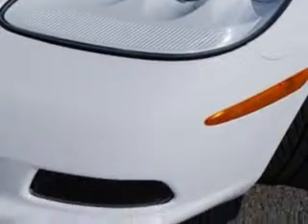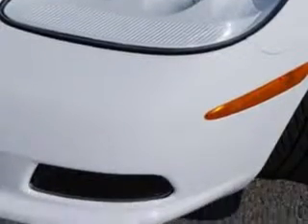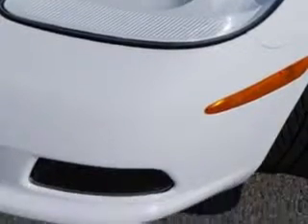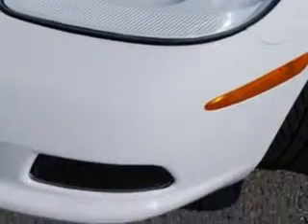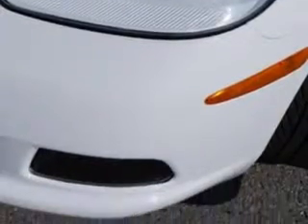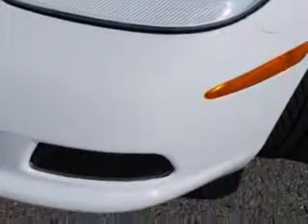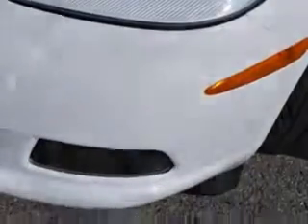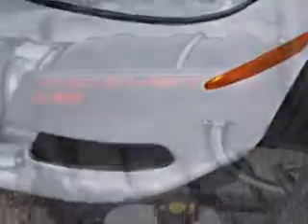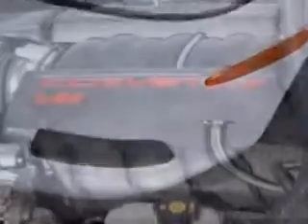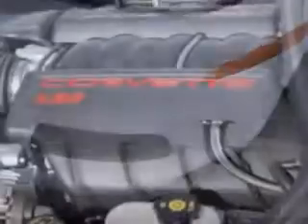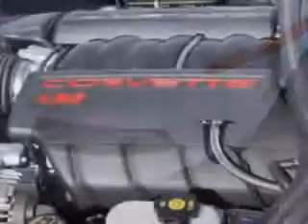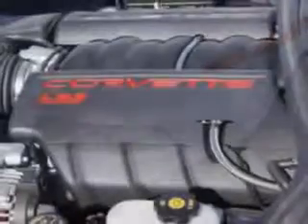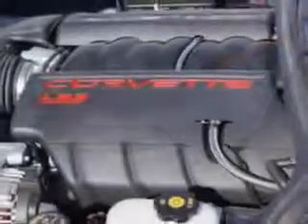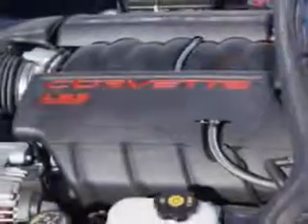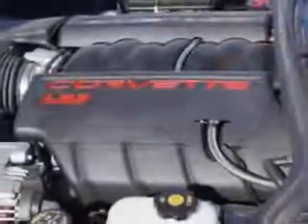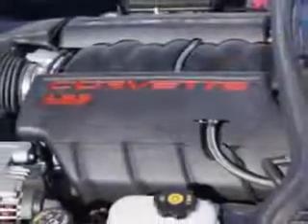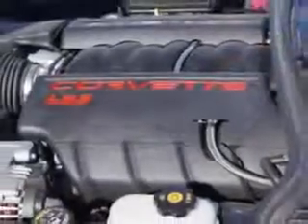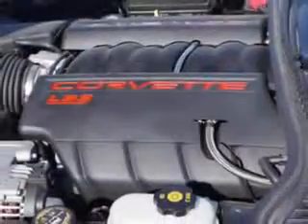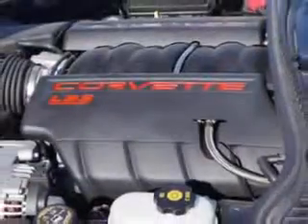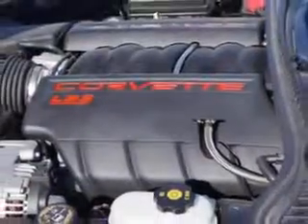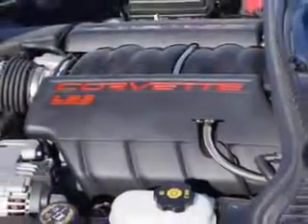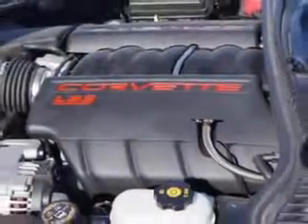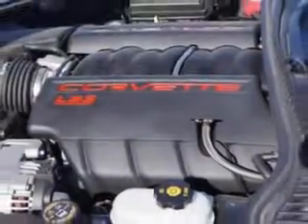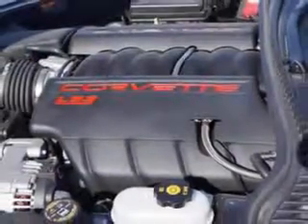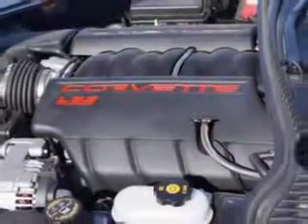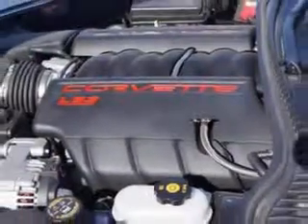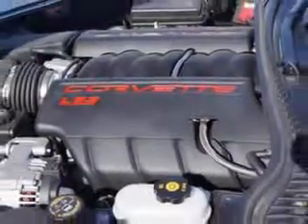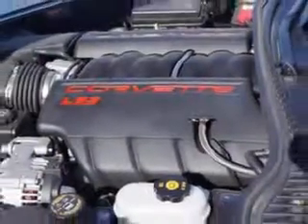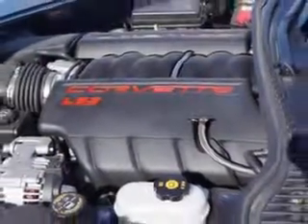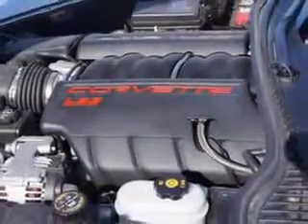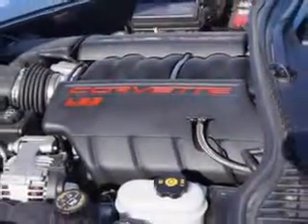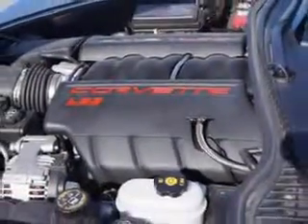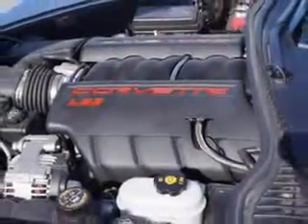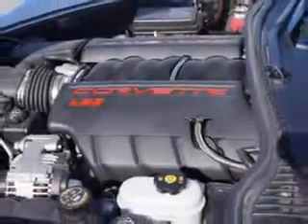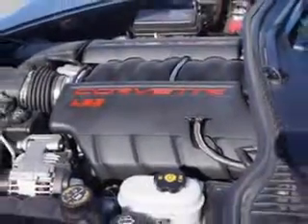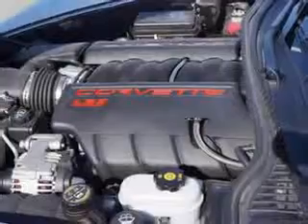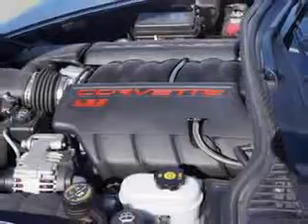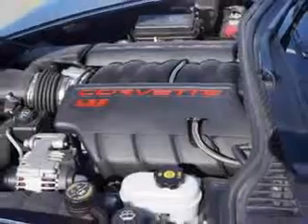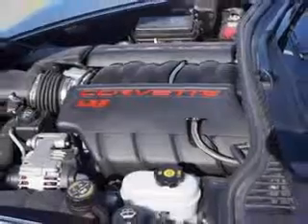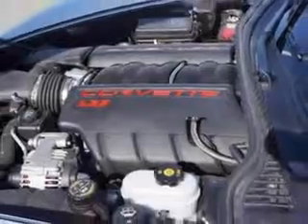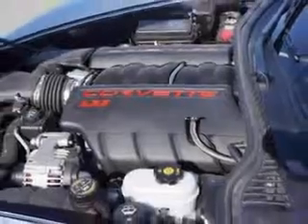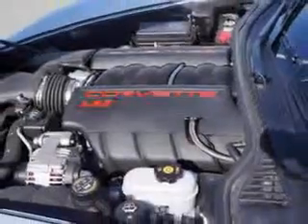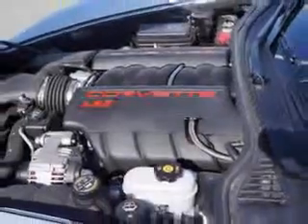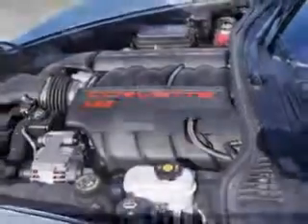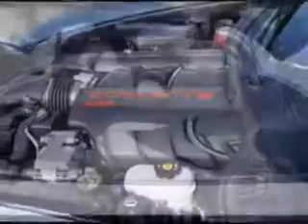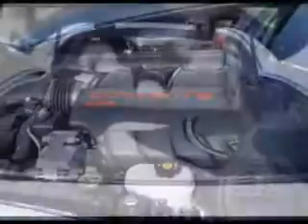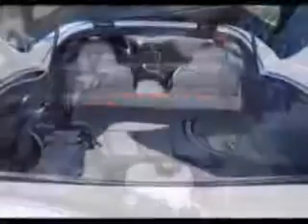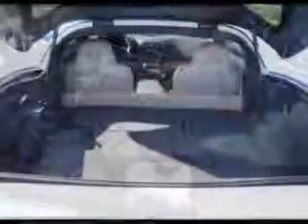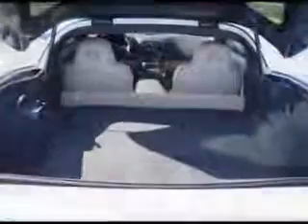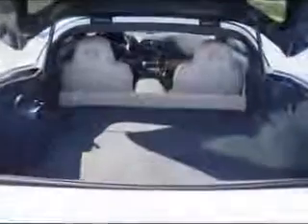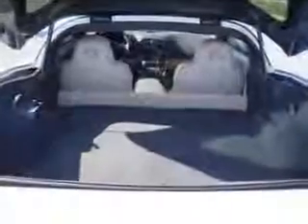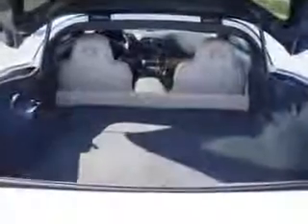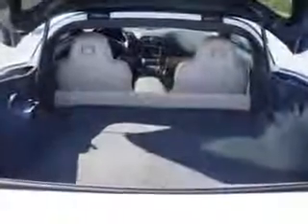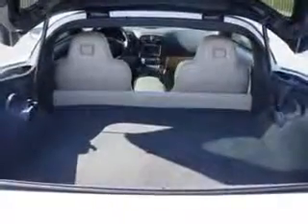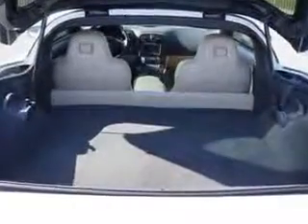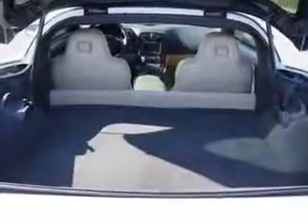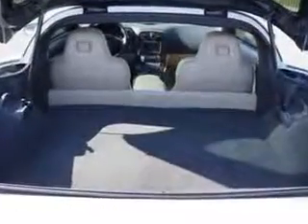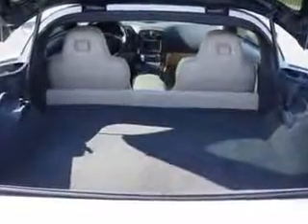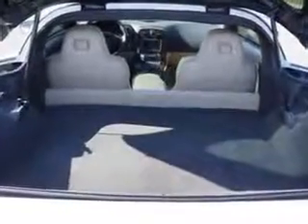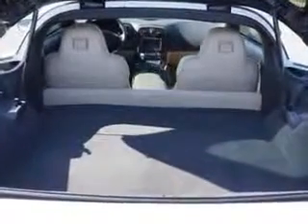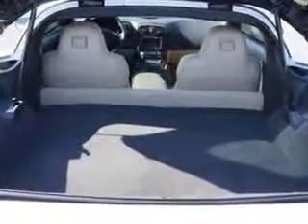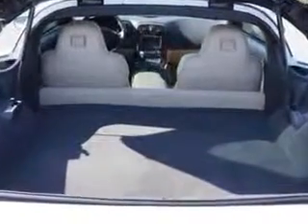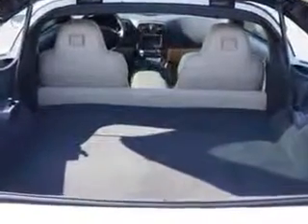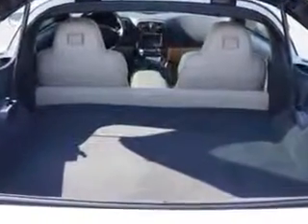Enjoy the drive and have peace of mind in this 2012 Chevrolet Corvette. See us at Riverside Autoplex of Muscogee today.